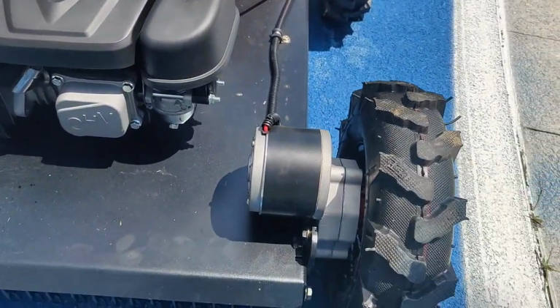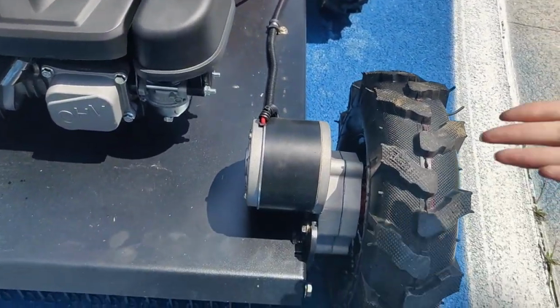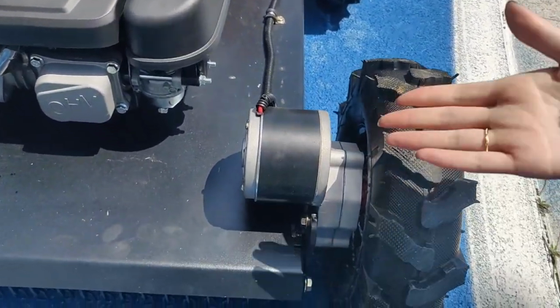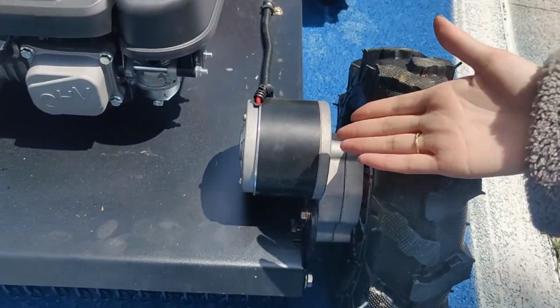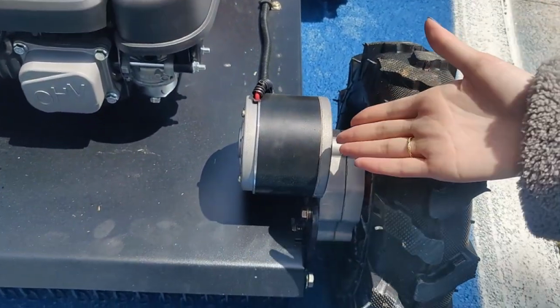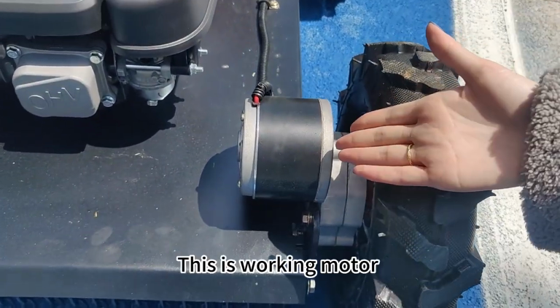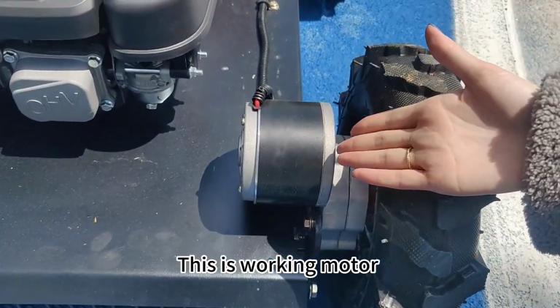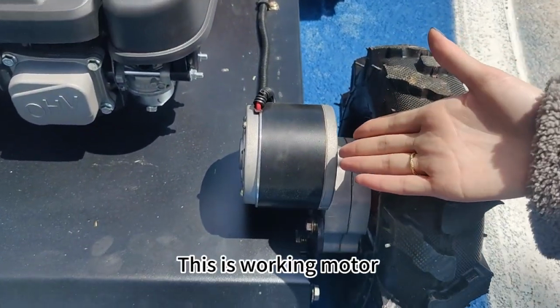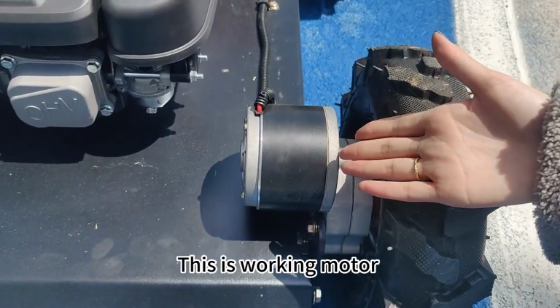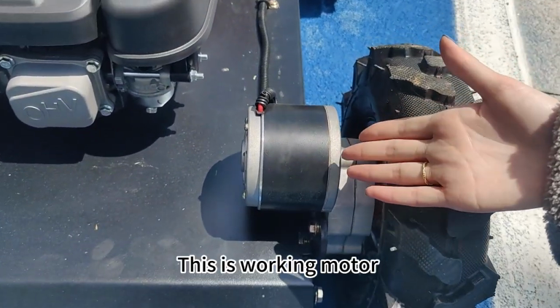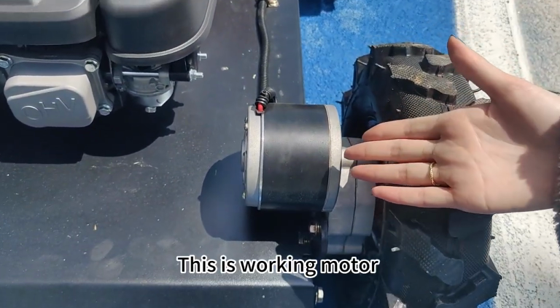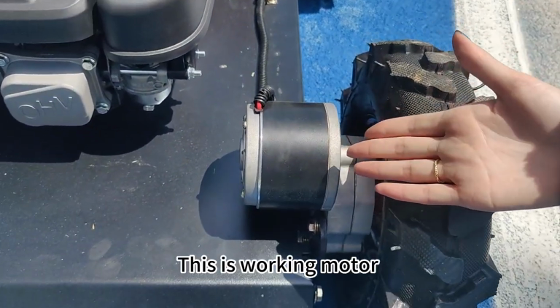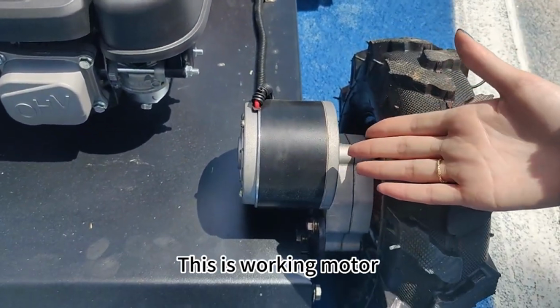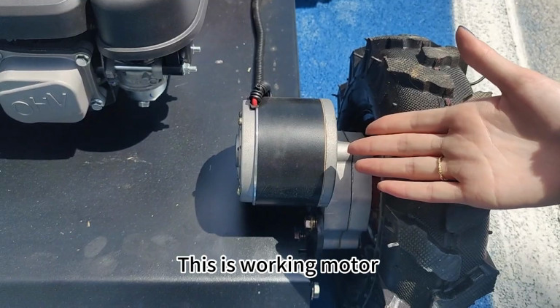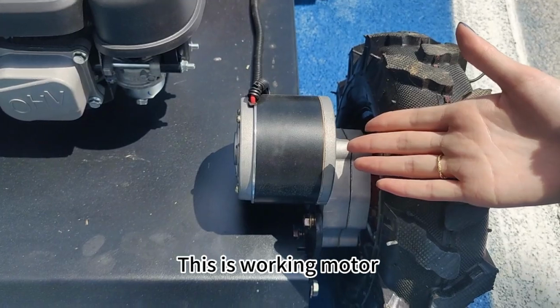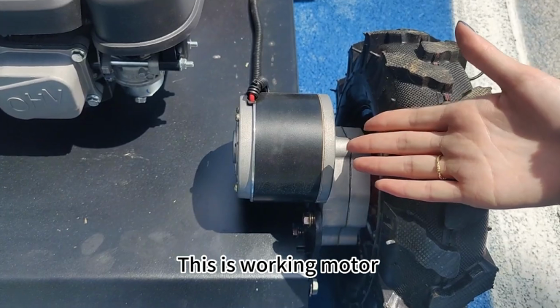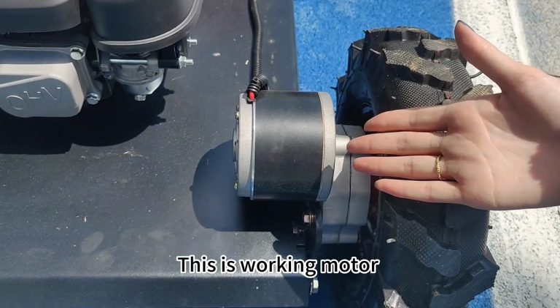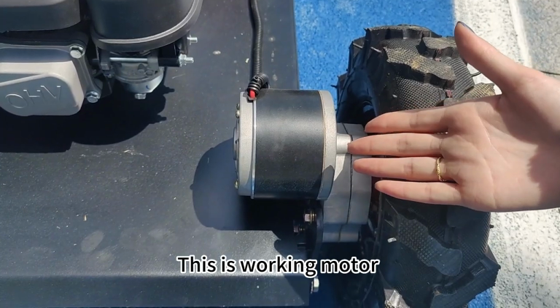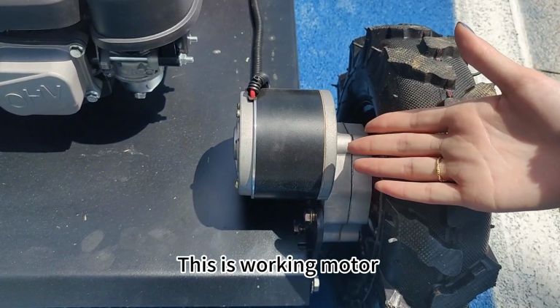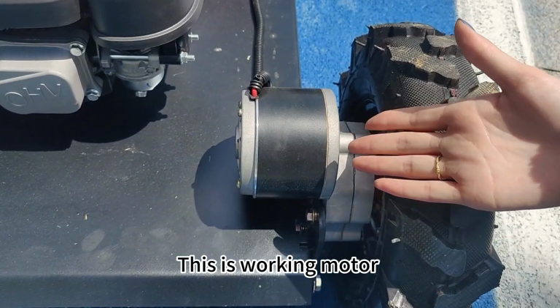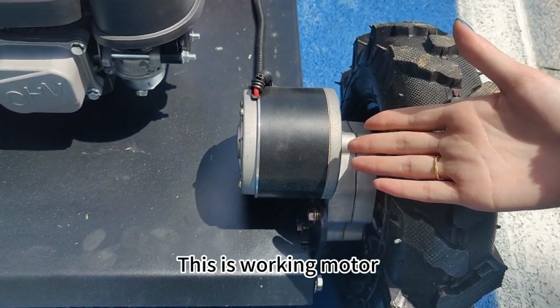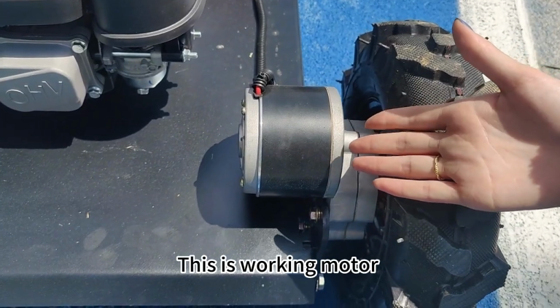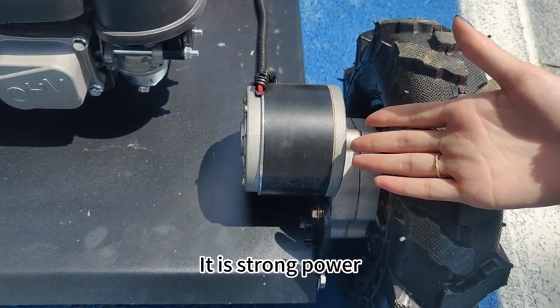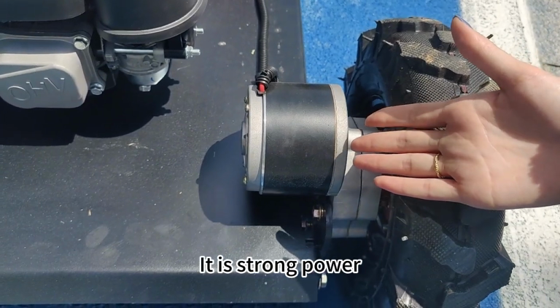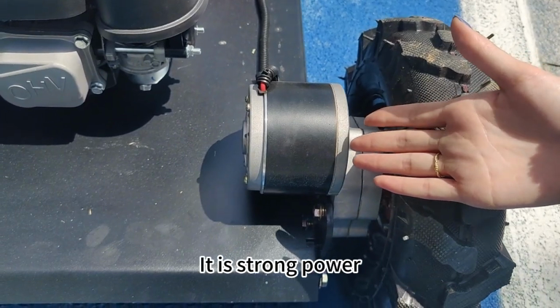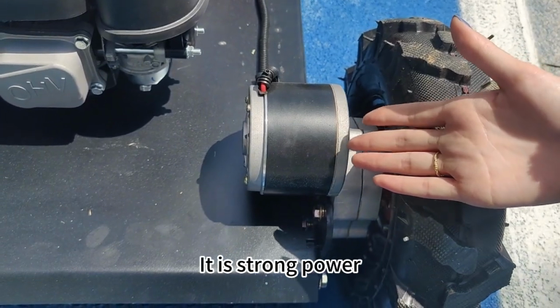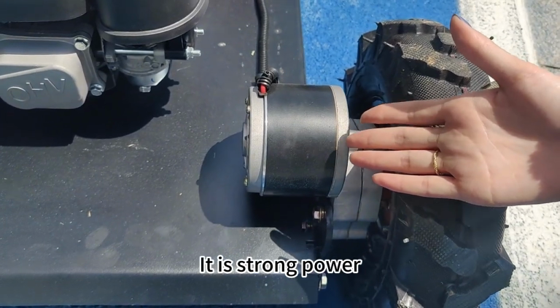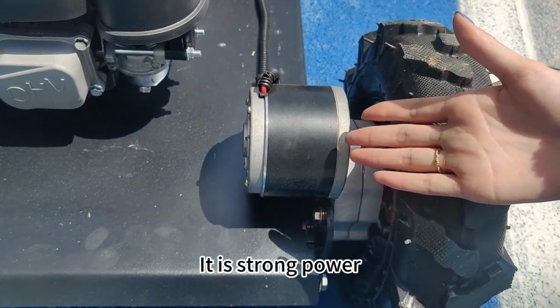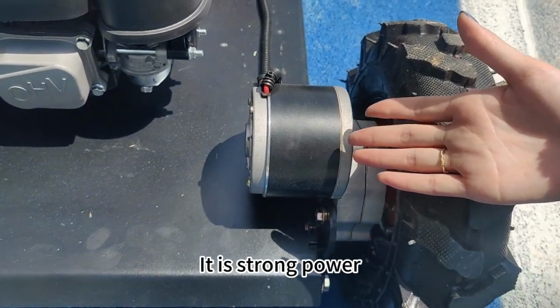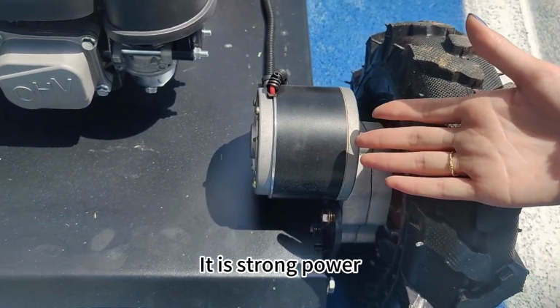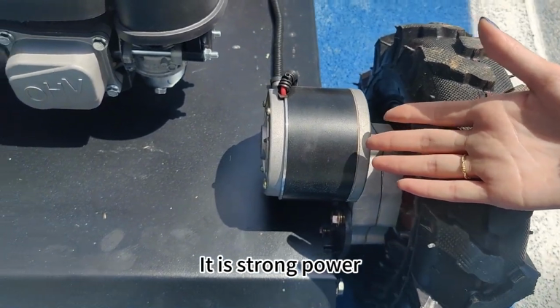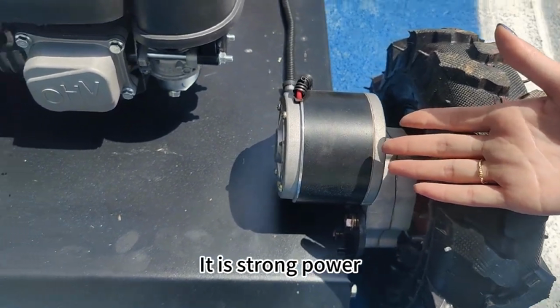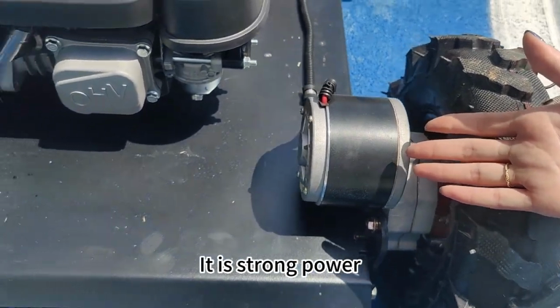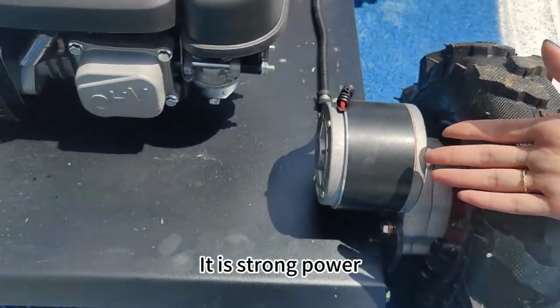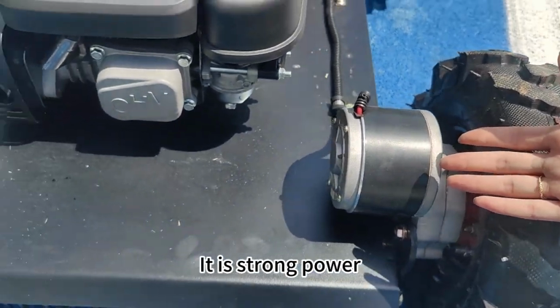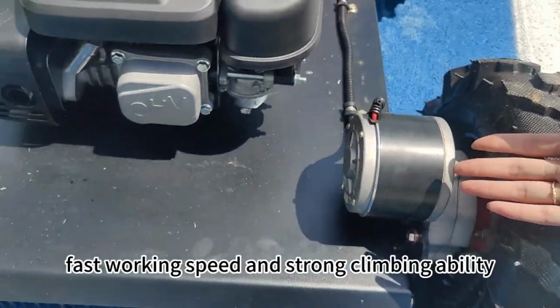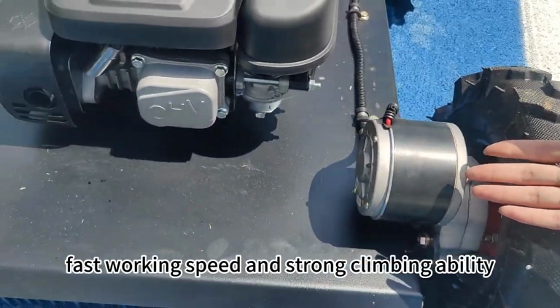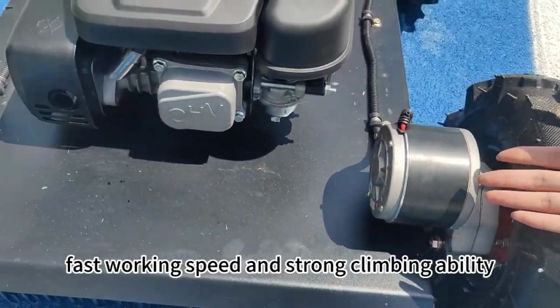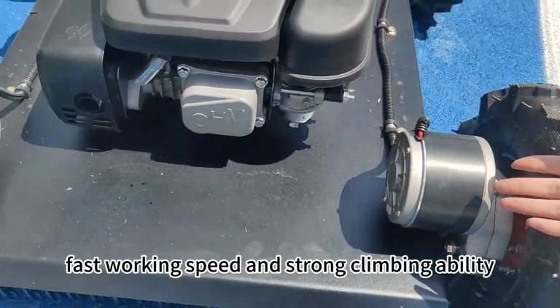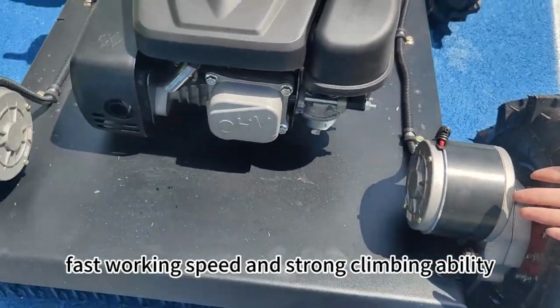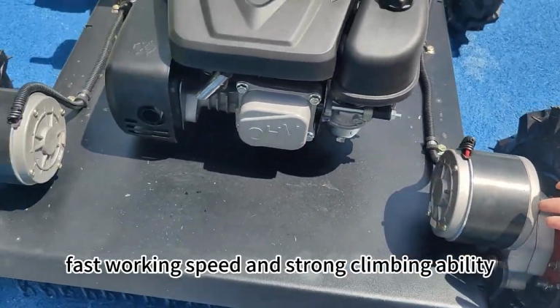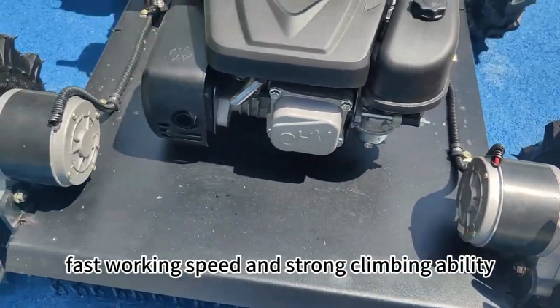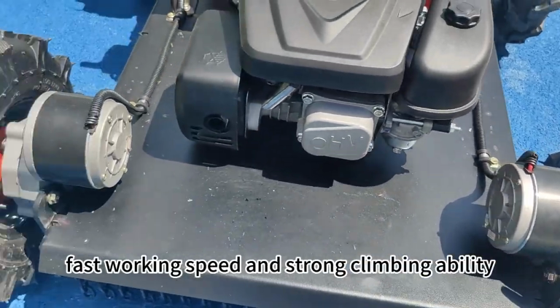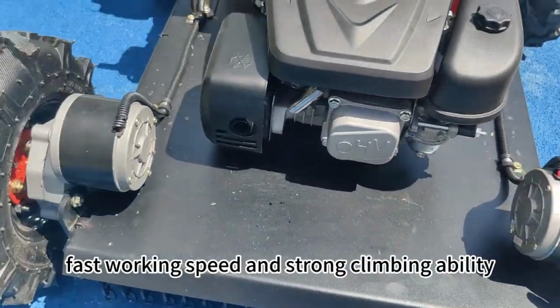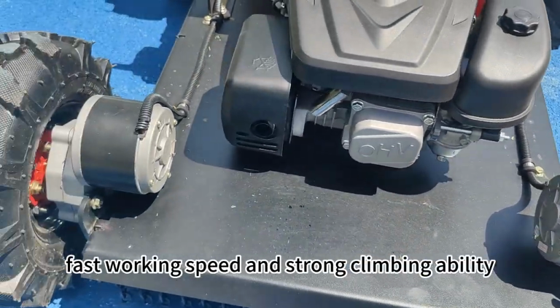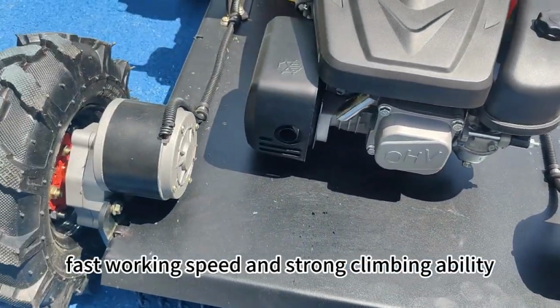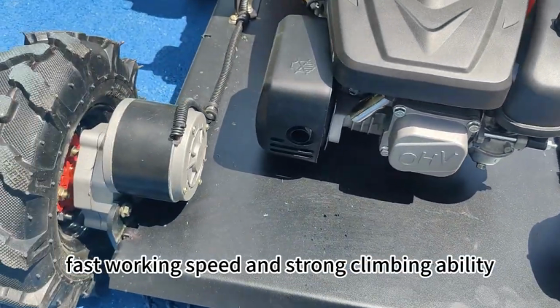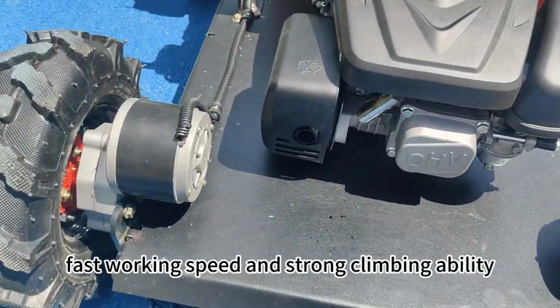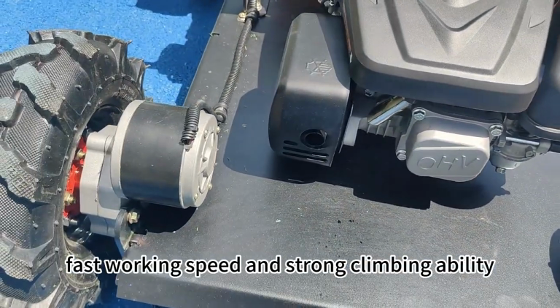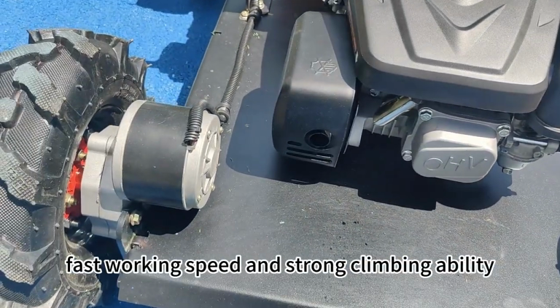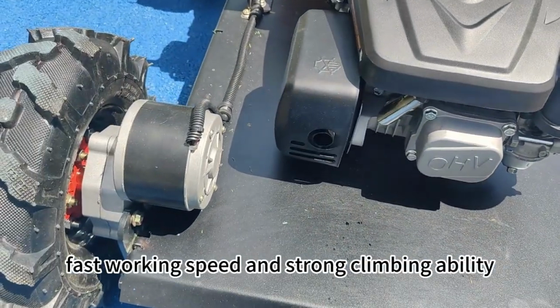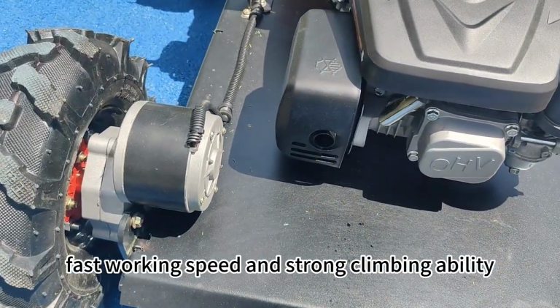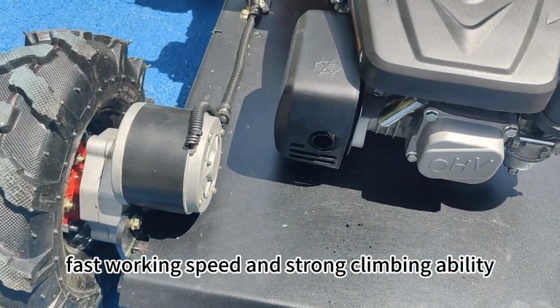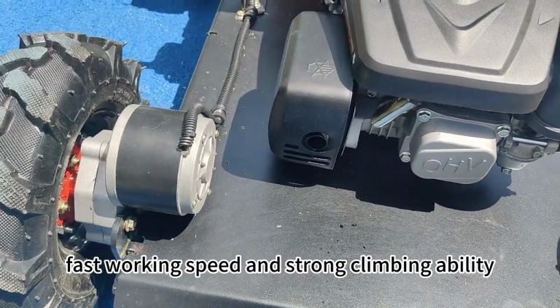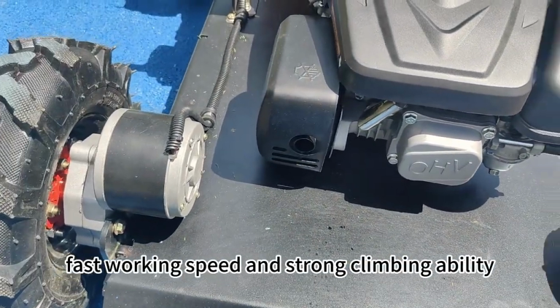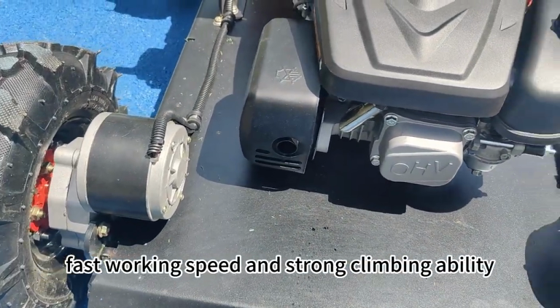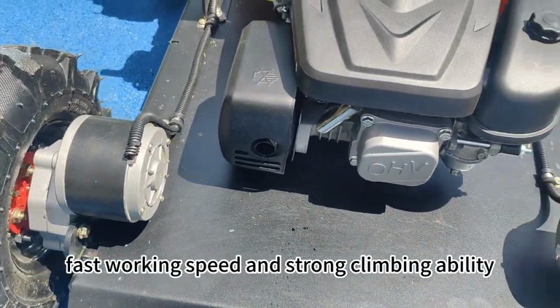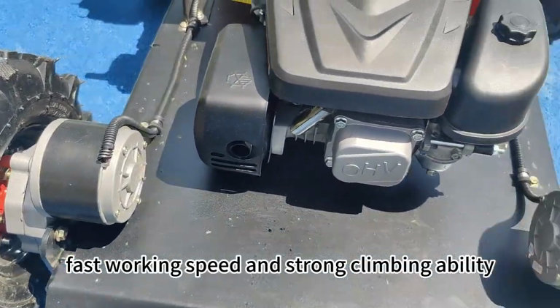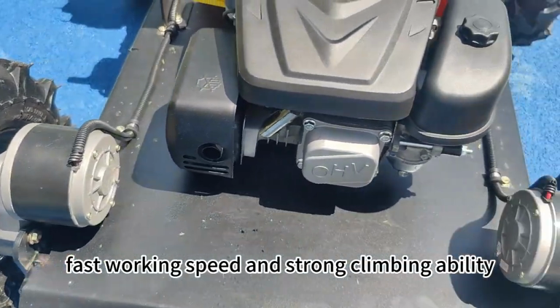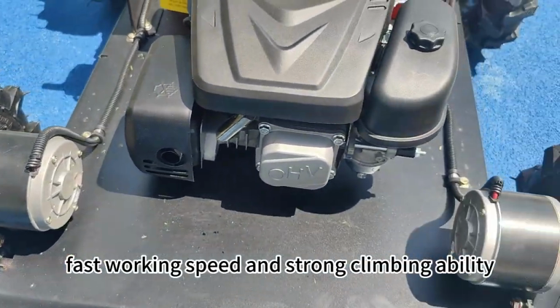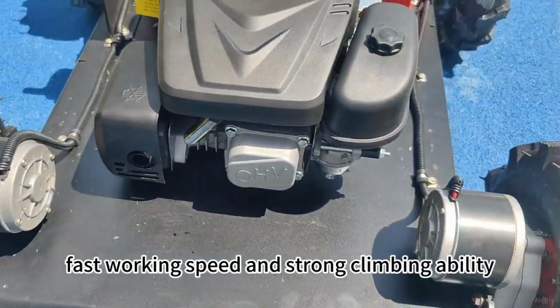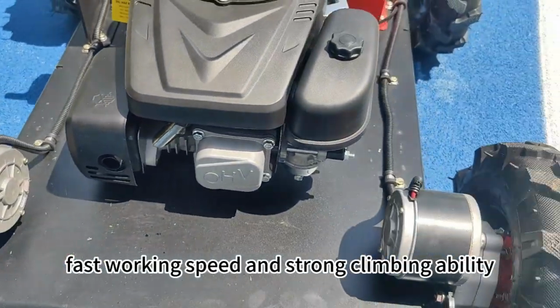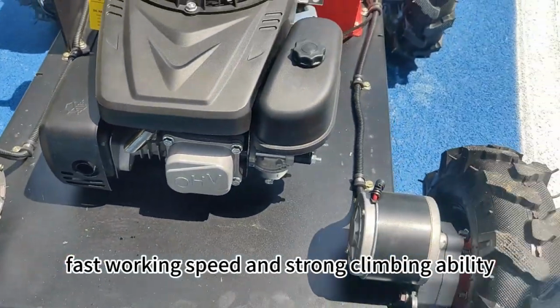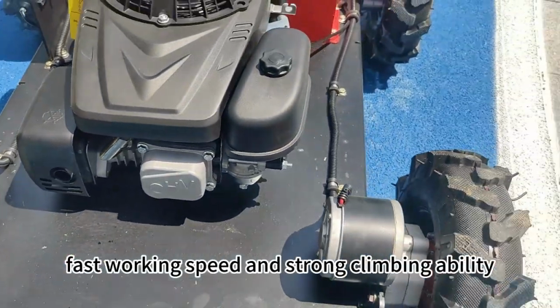This is the working motor. It has strong power, fast walking speed, and strong climbing ability.